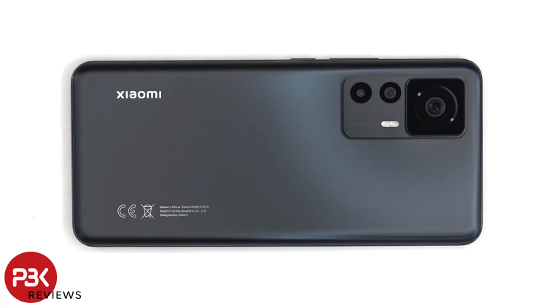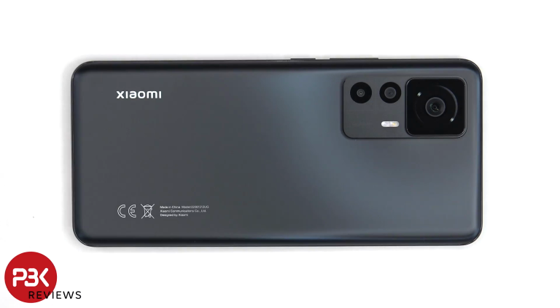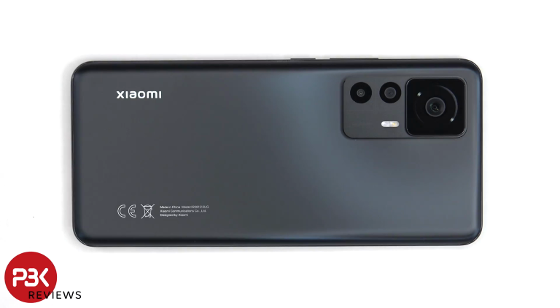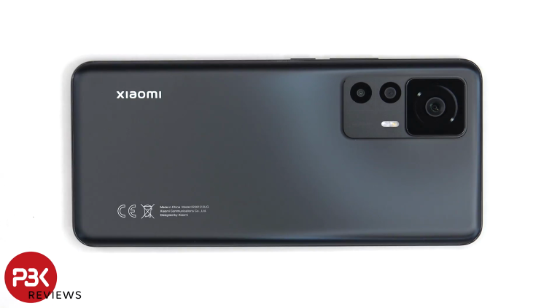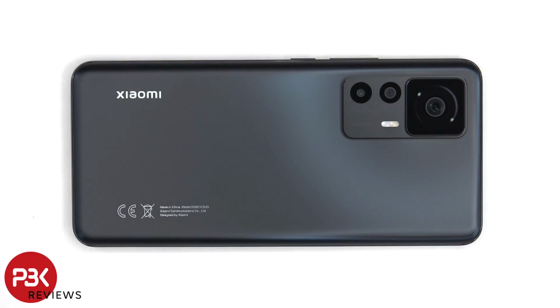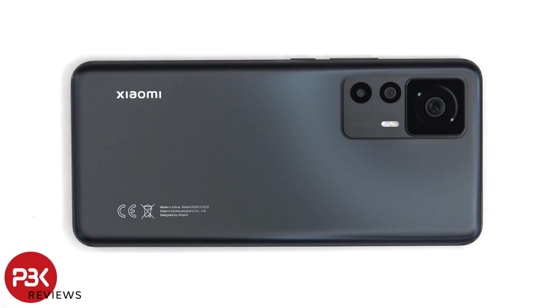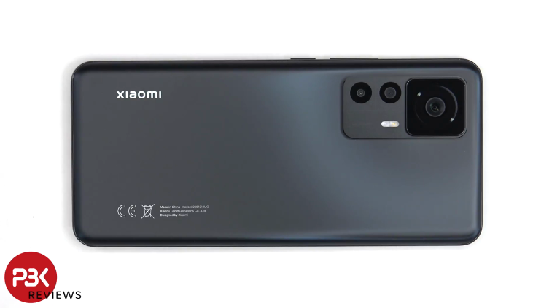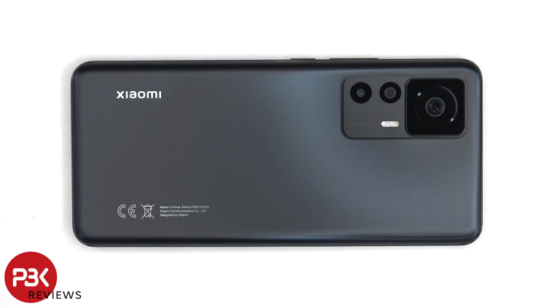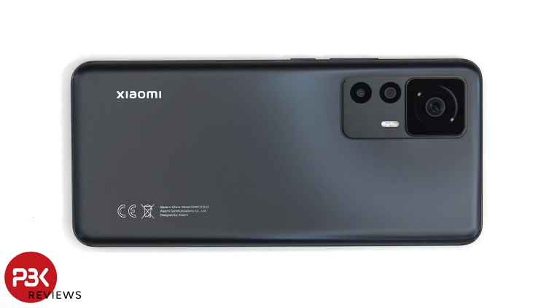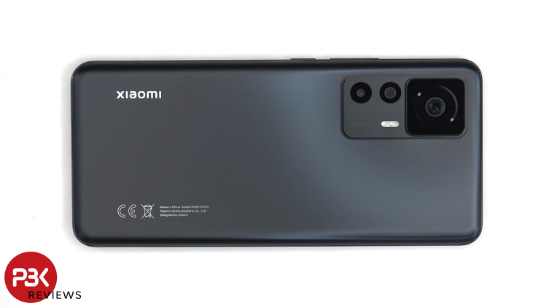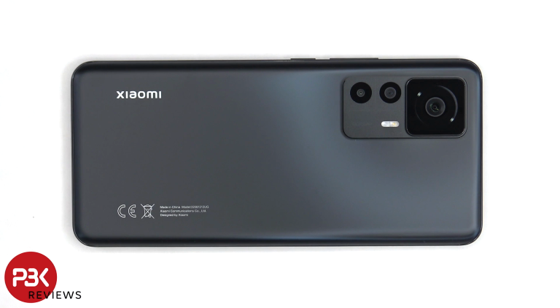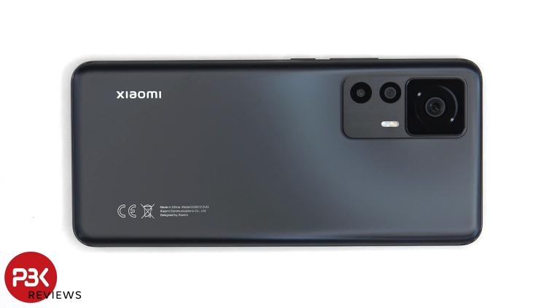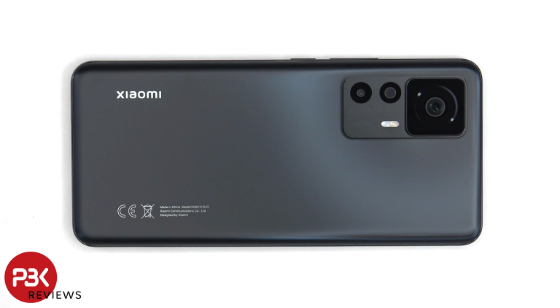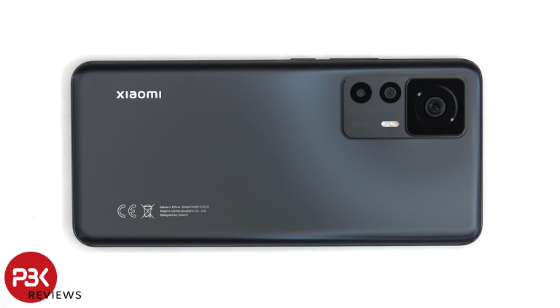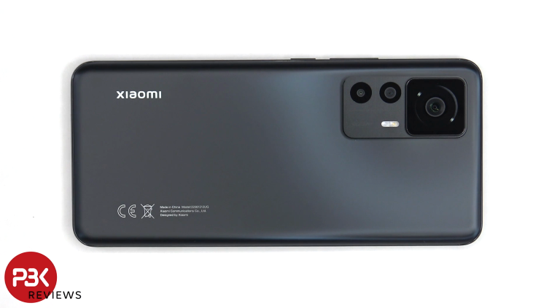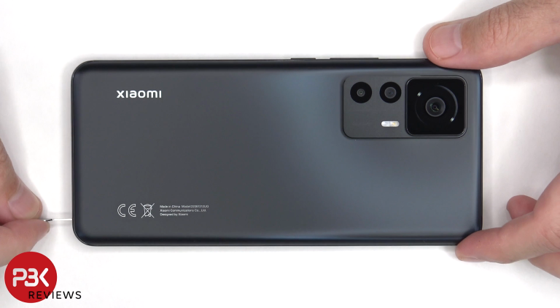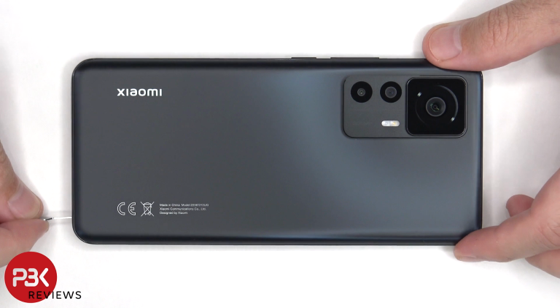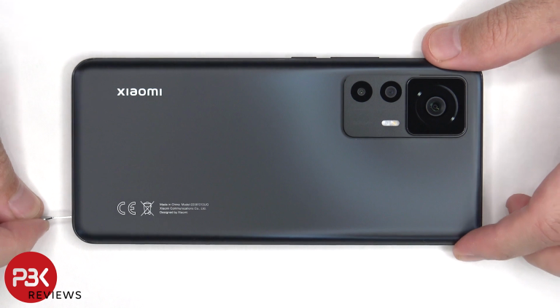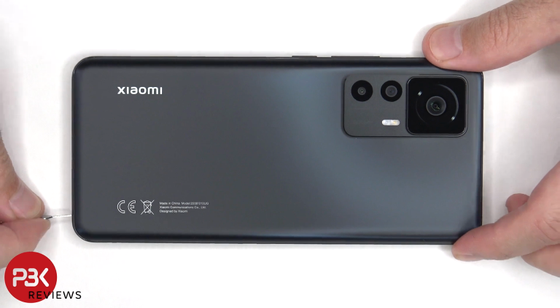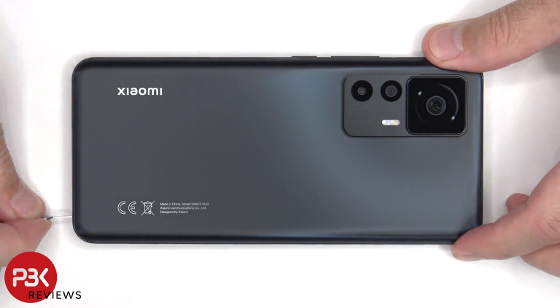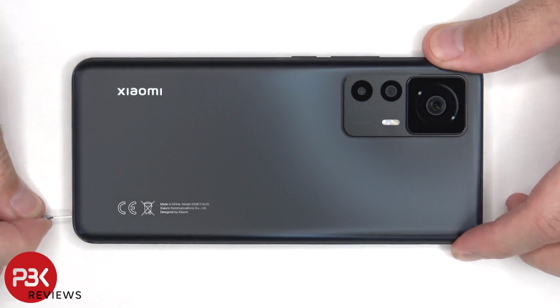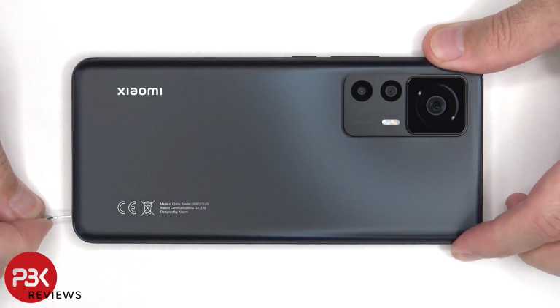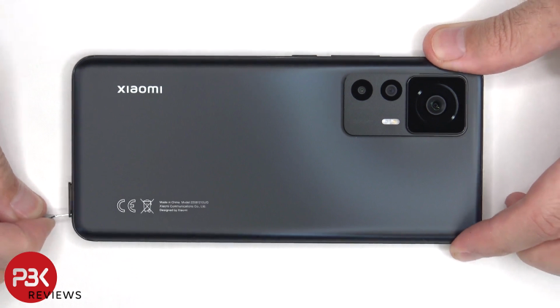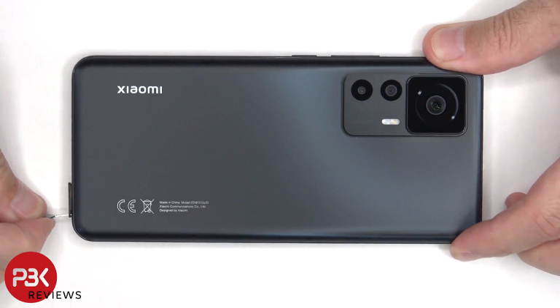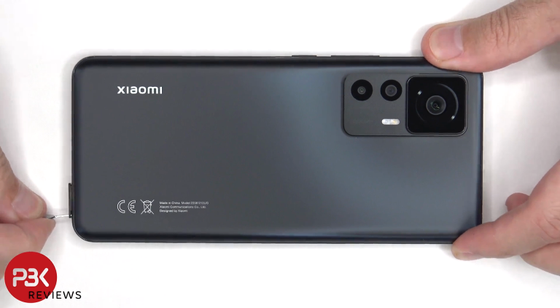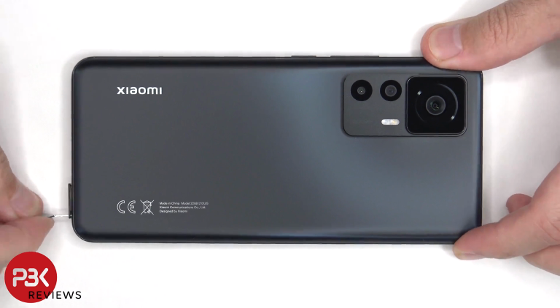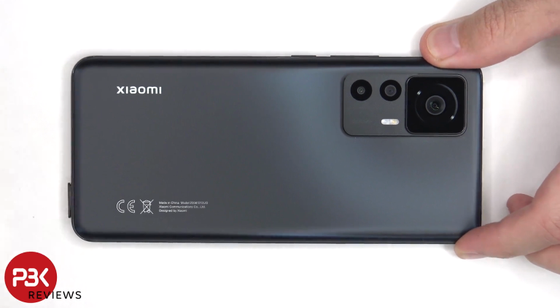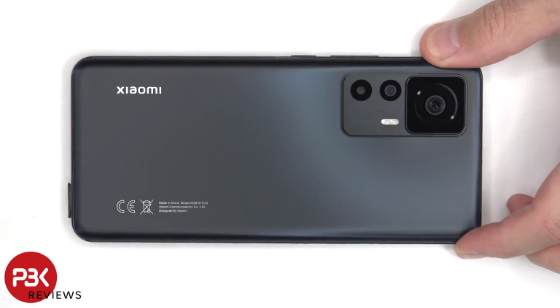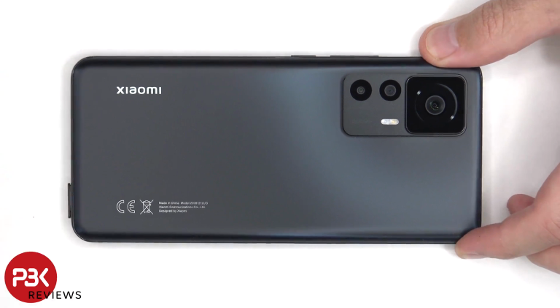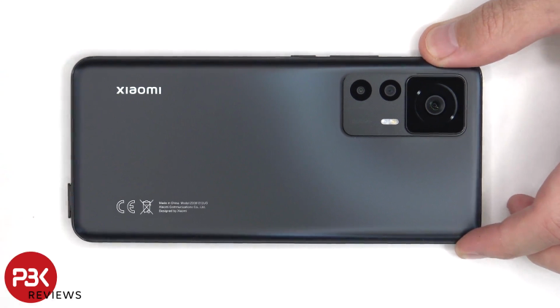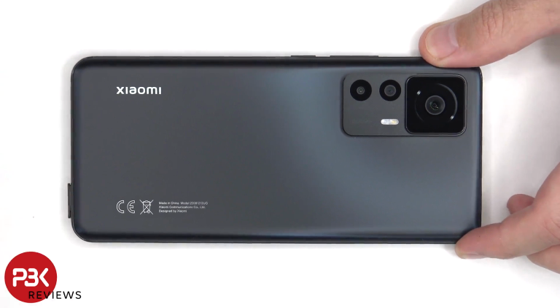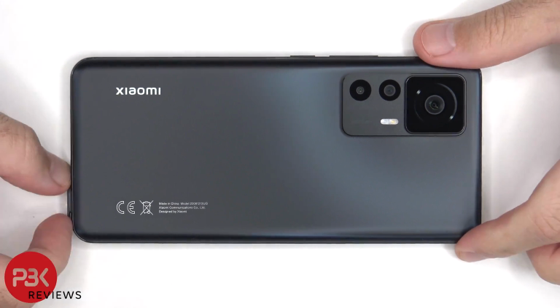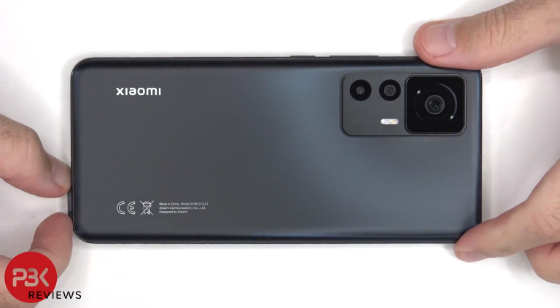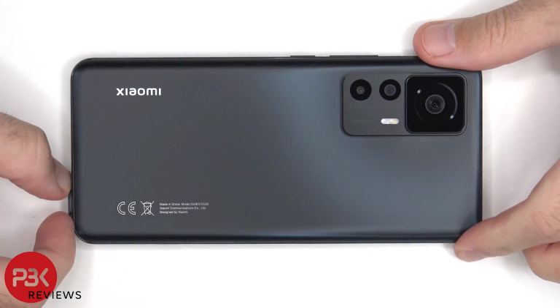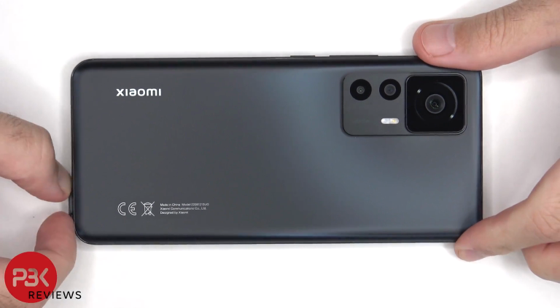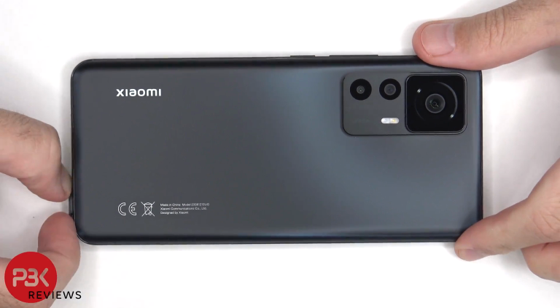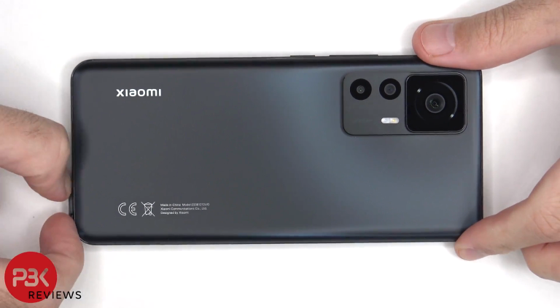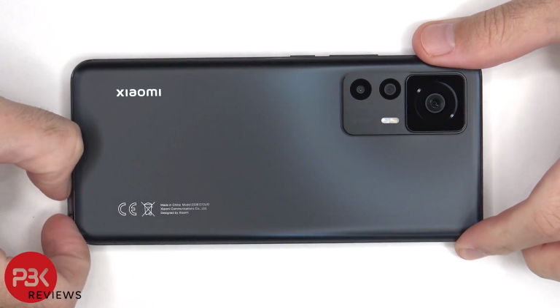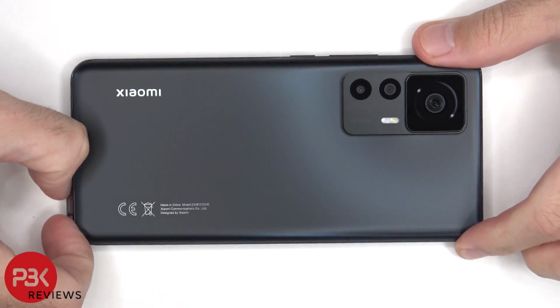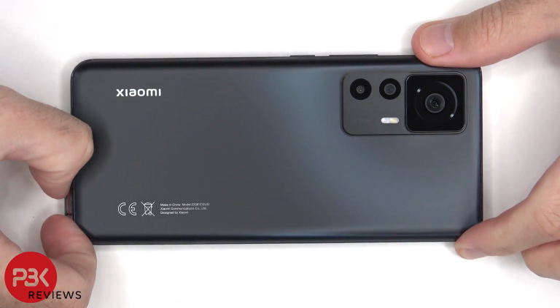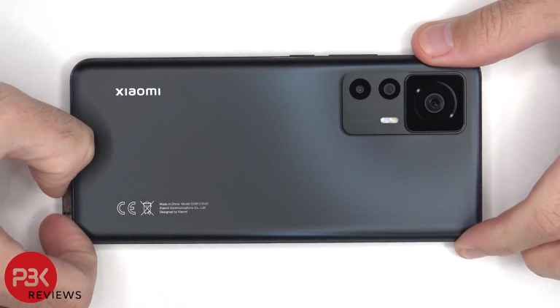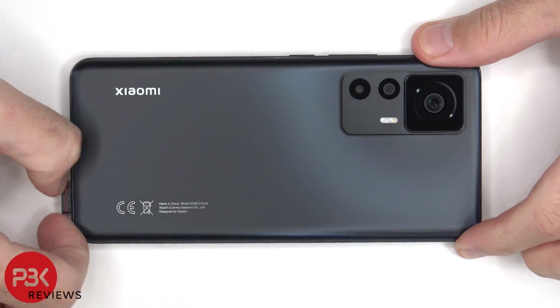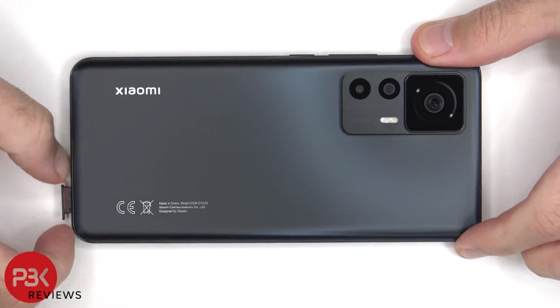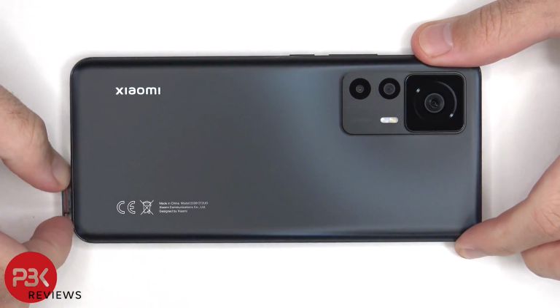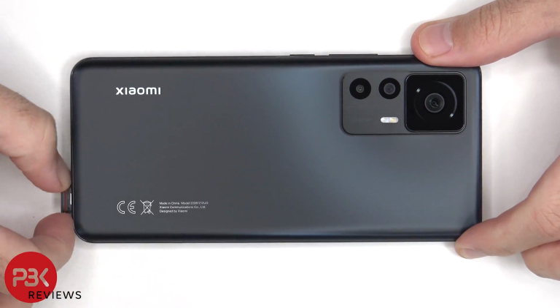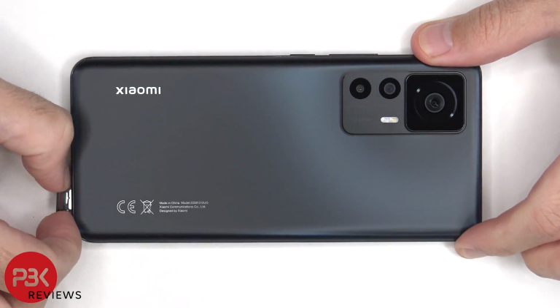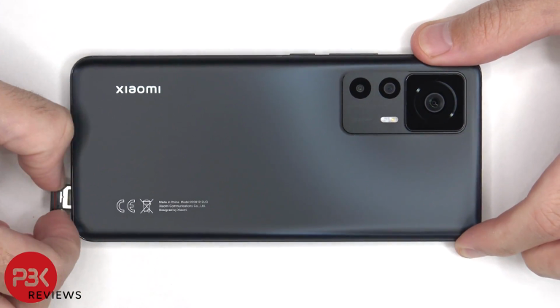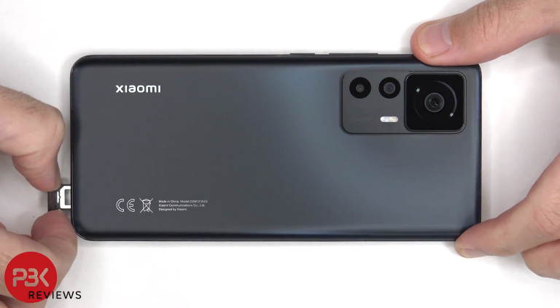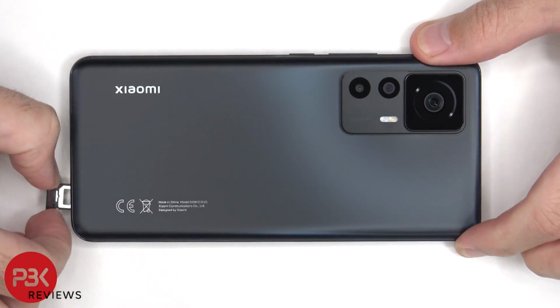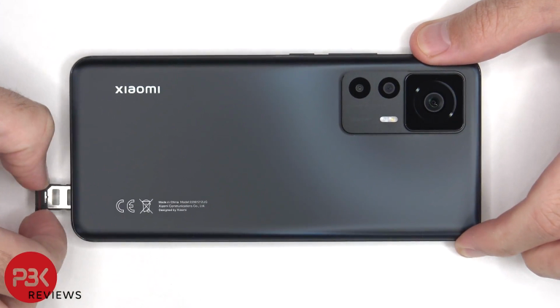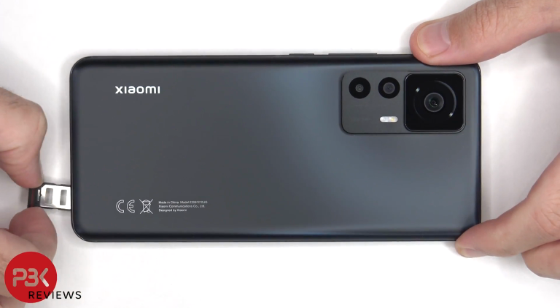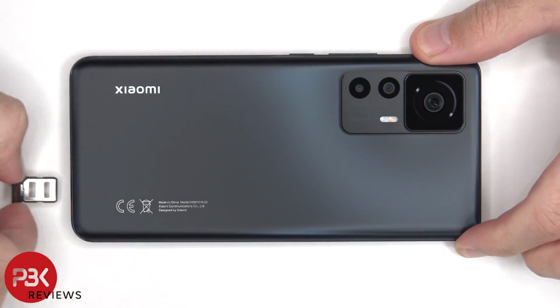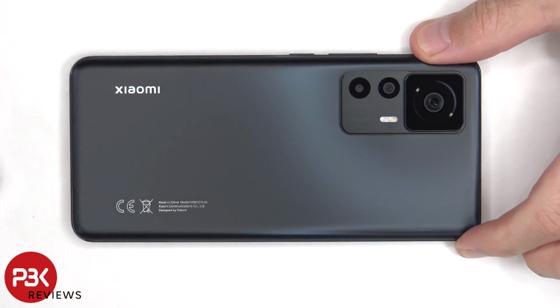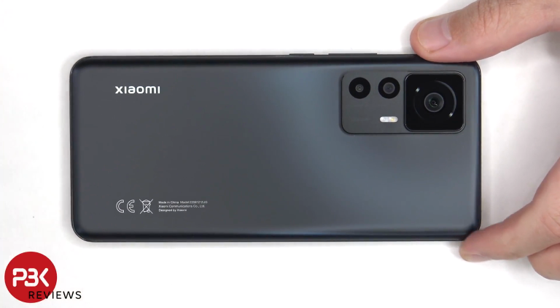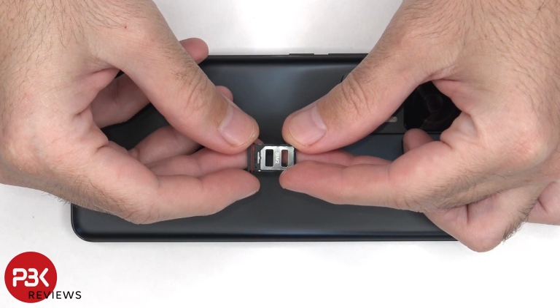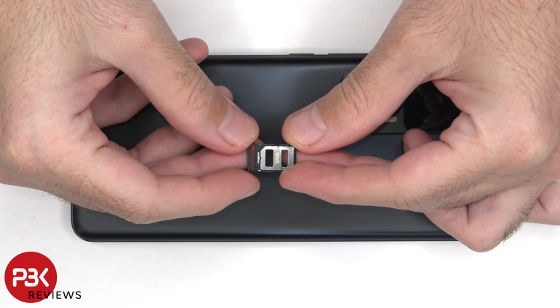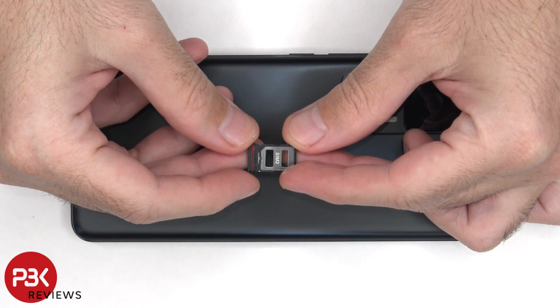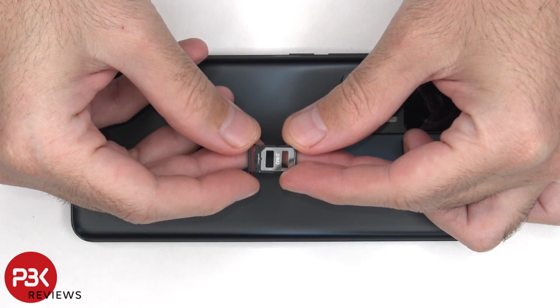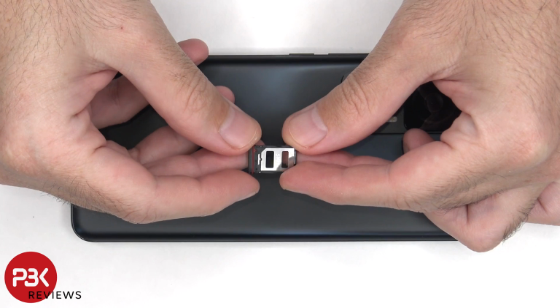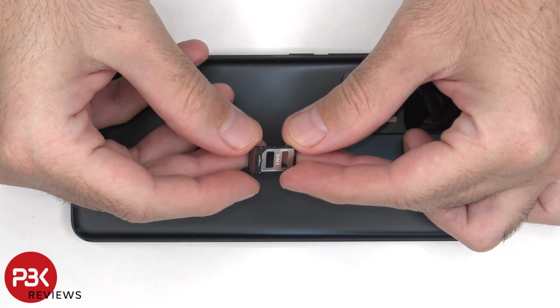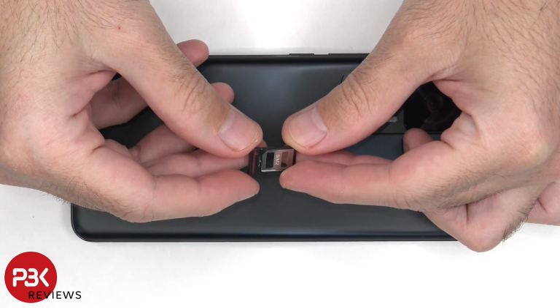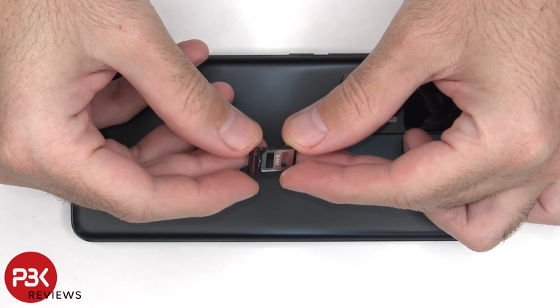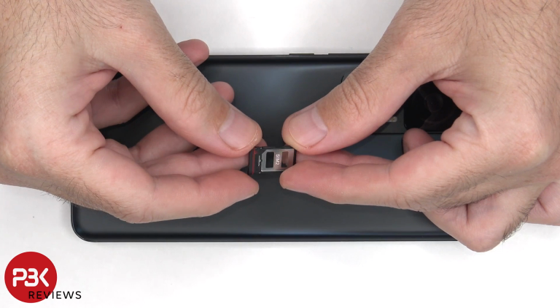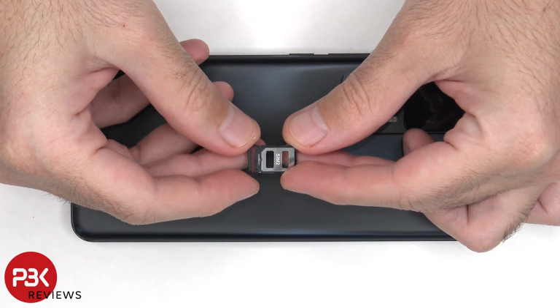First, the SIM tray needs to be removed. Here's a better look at that.